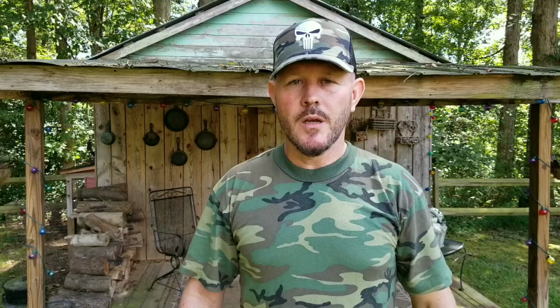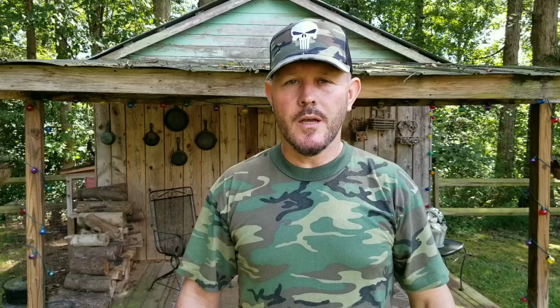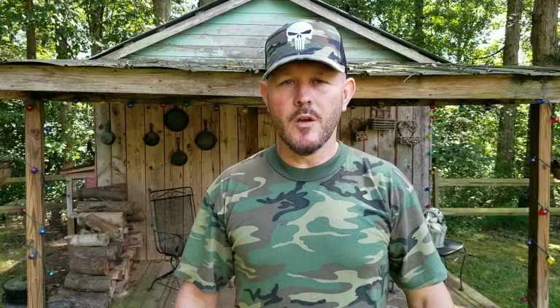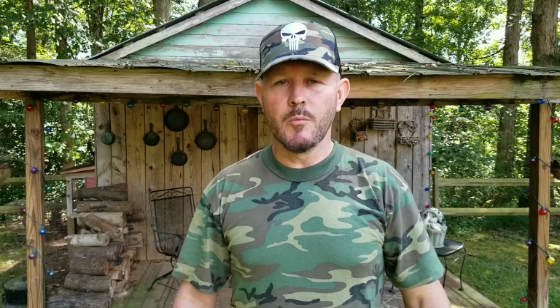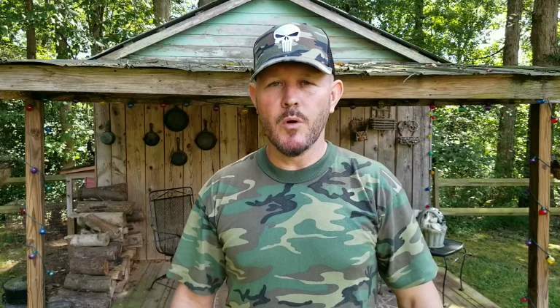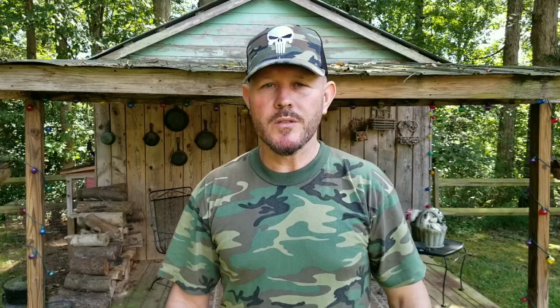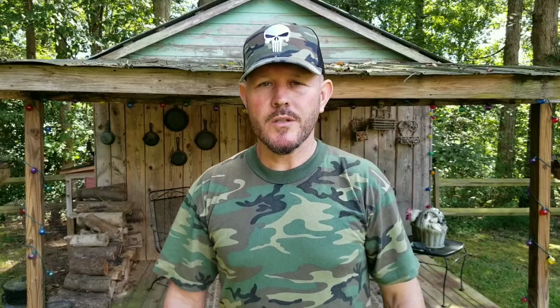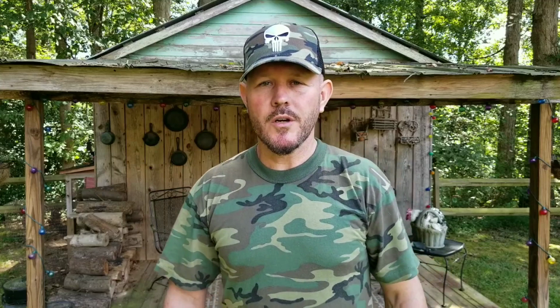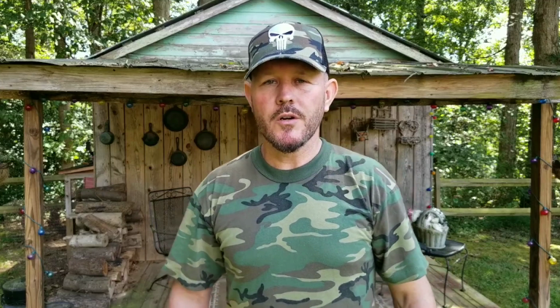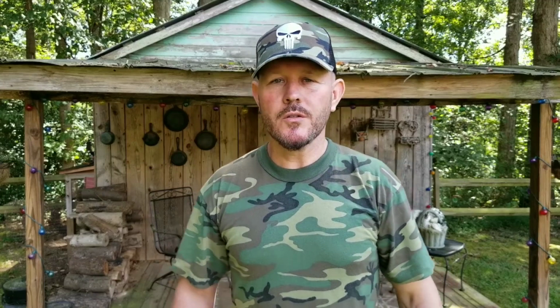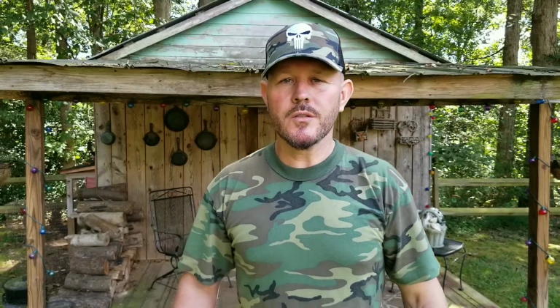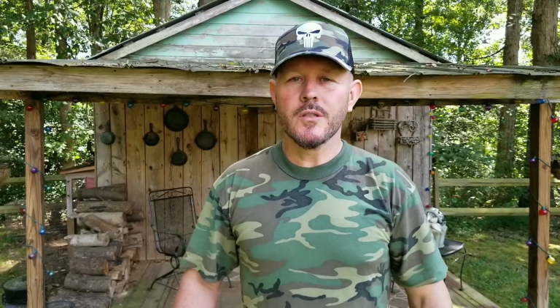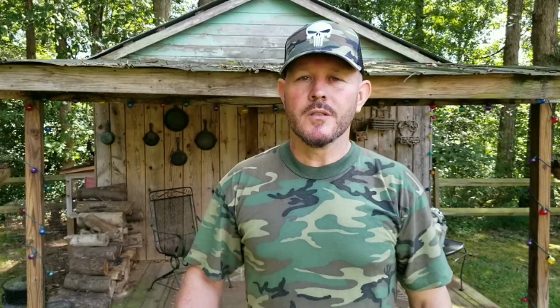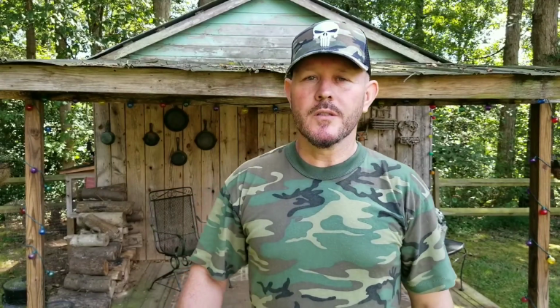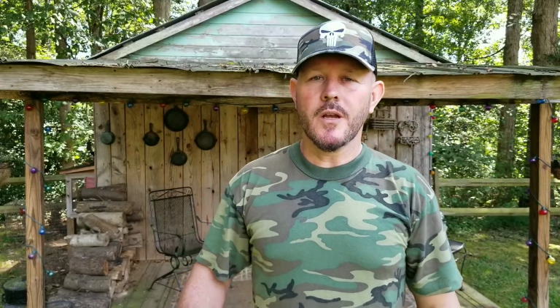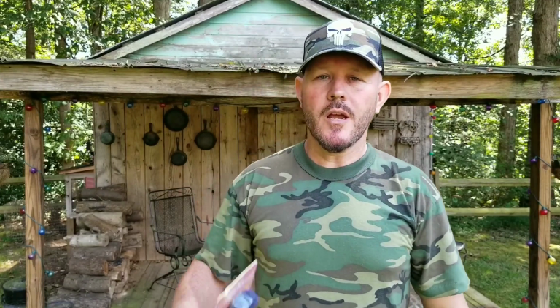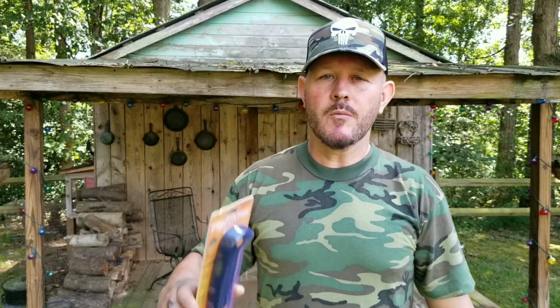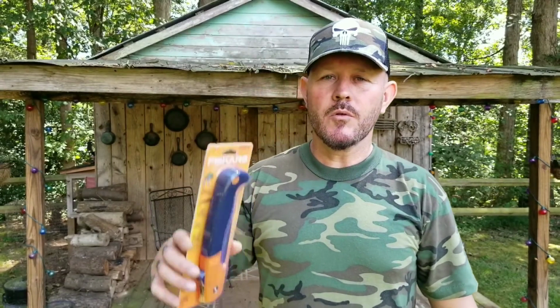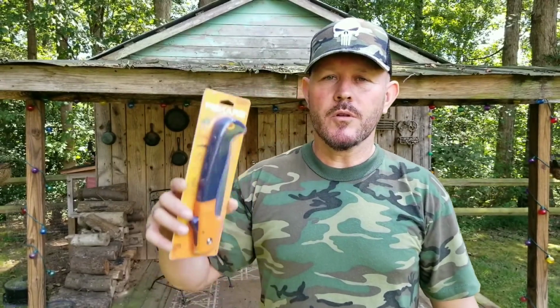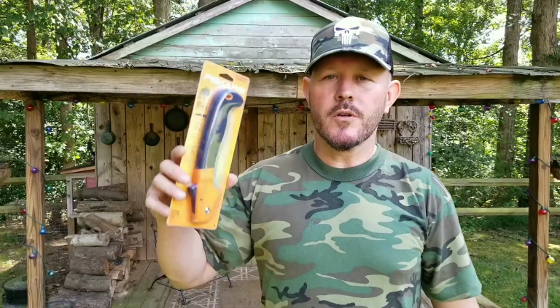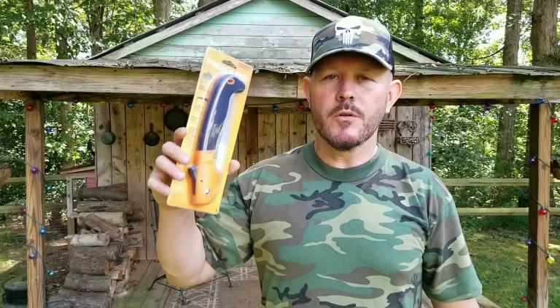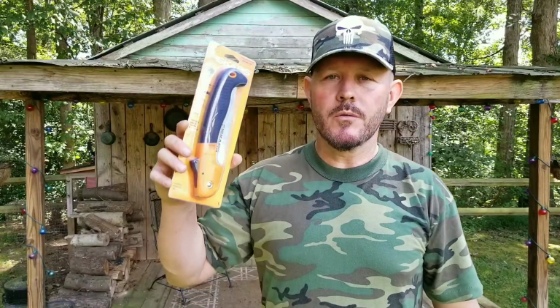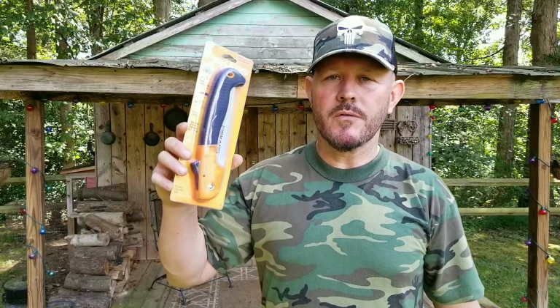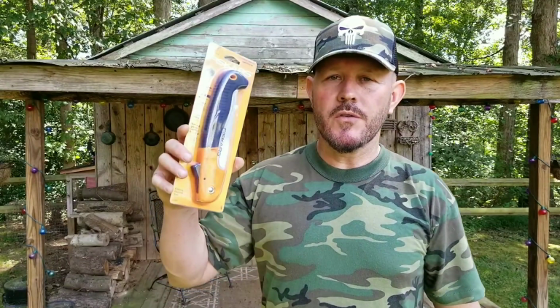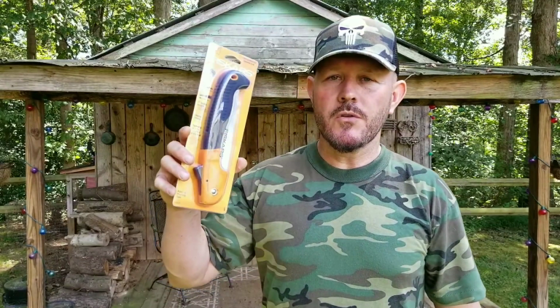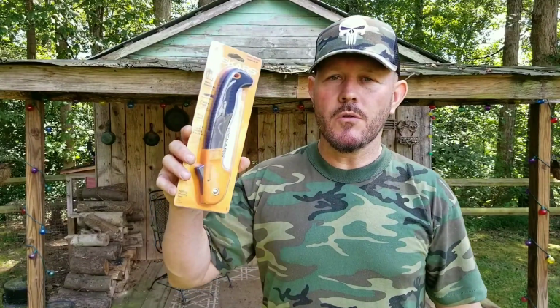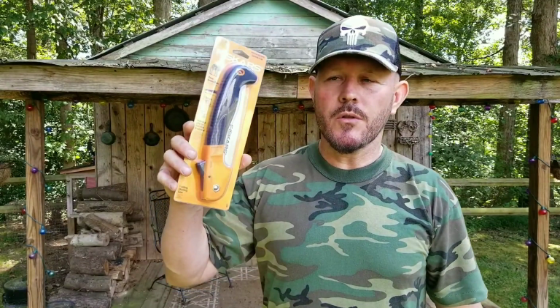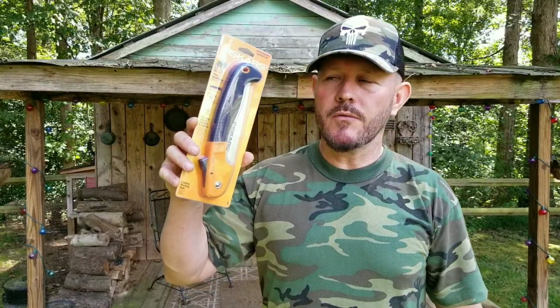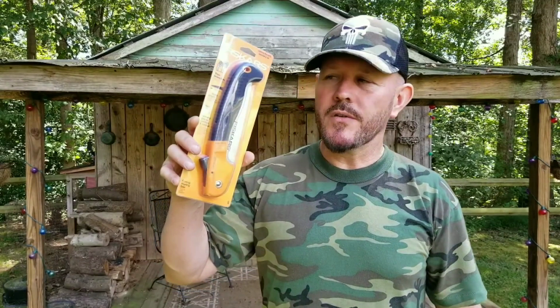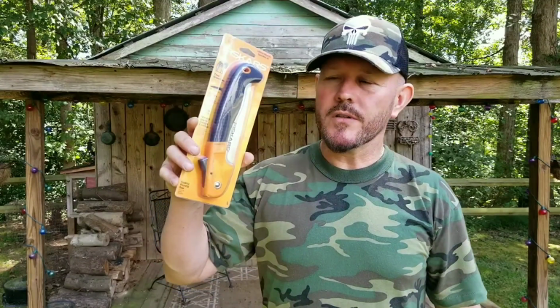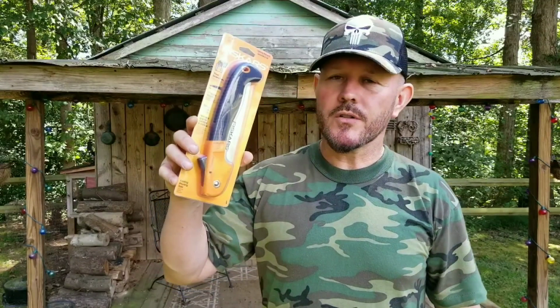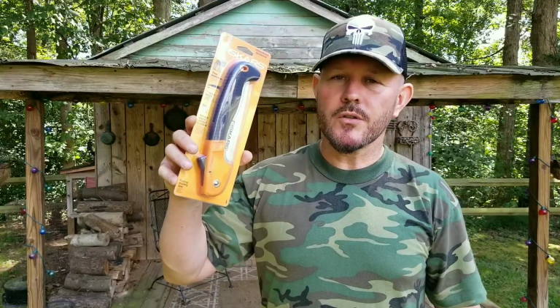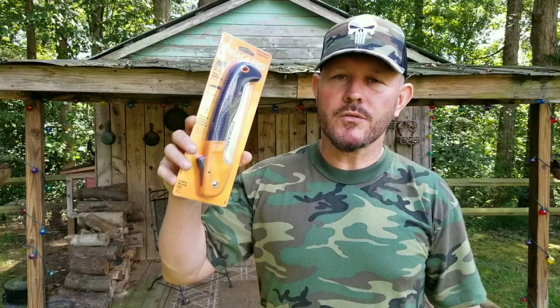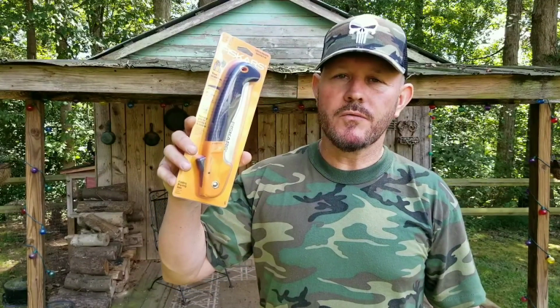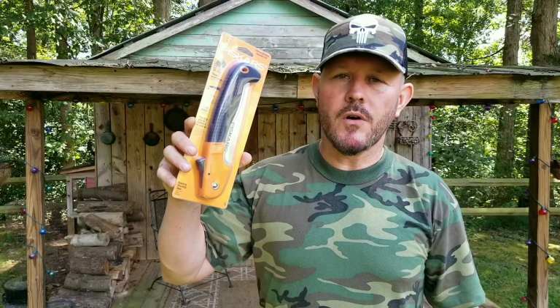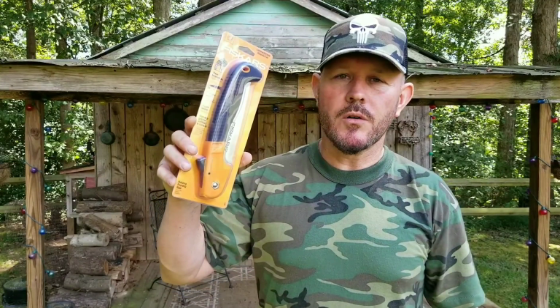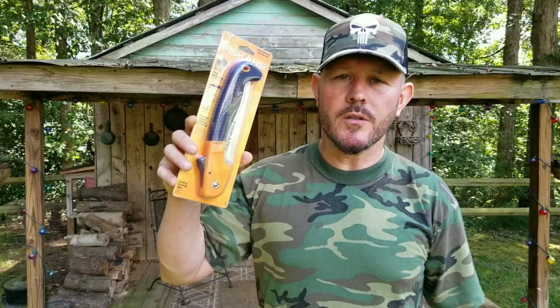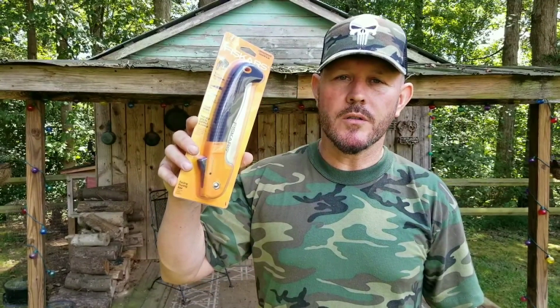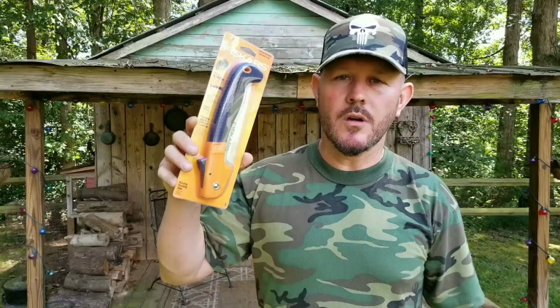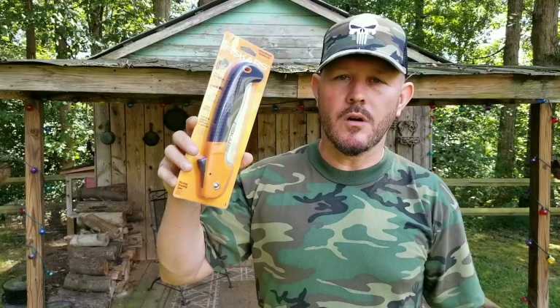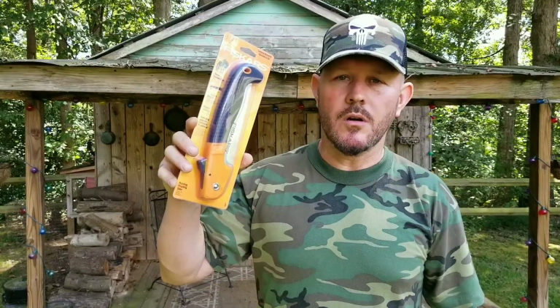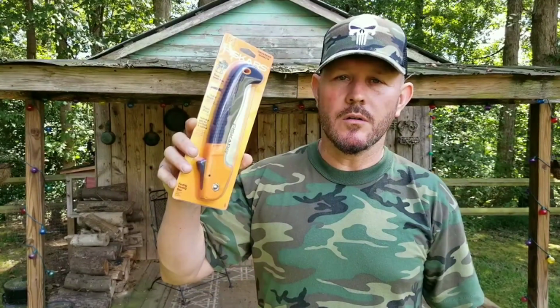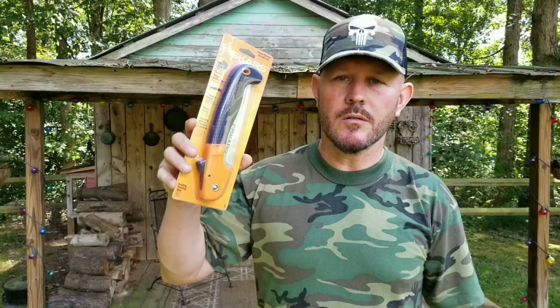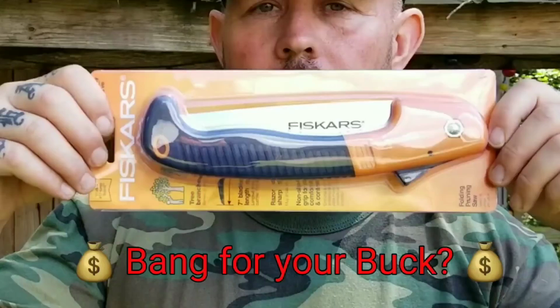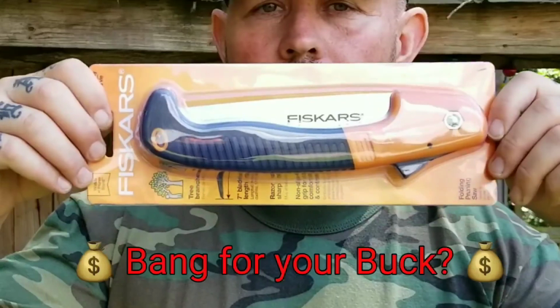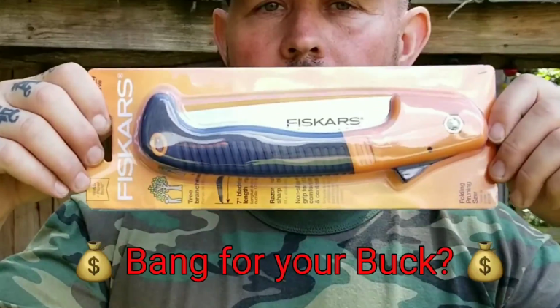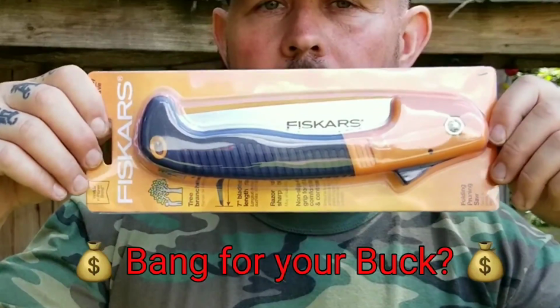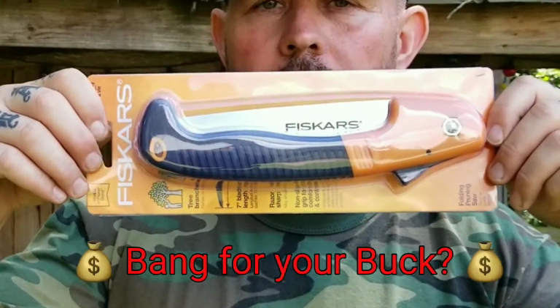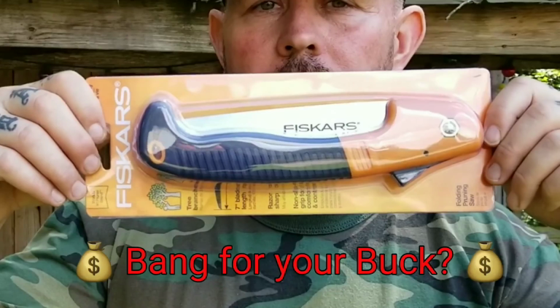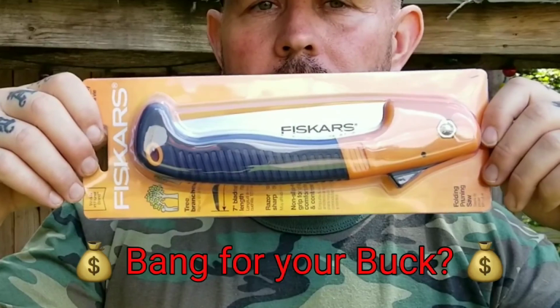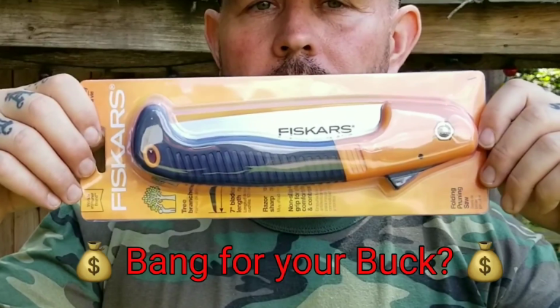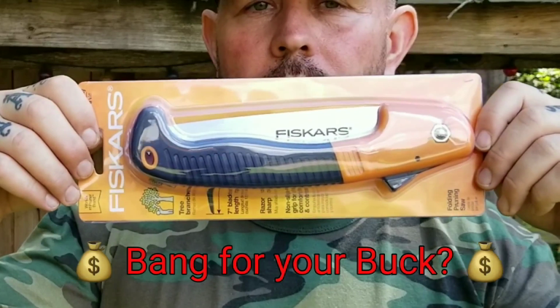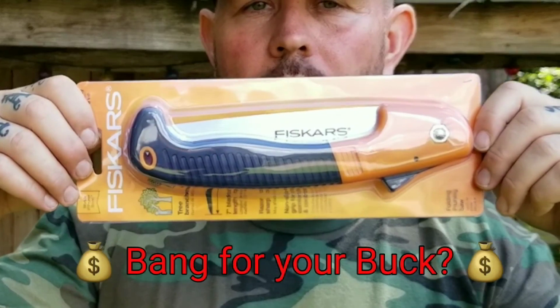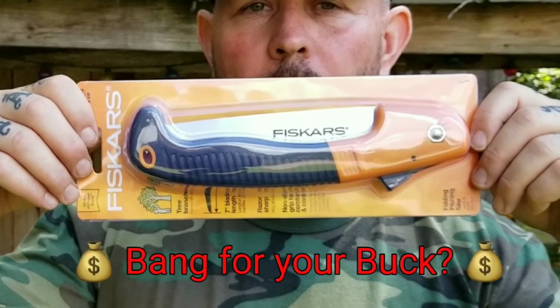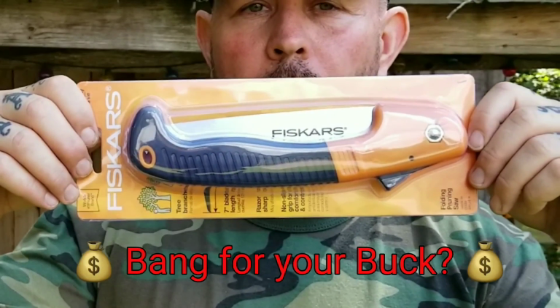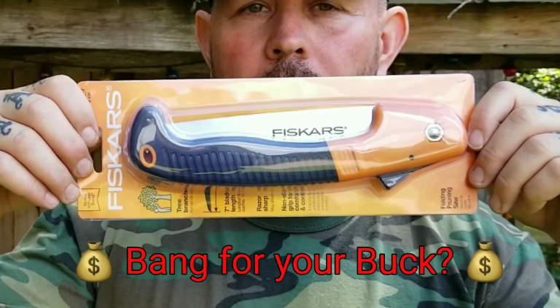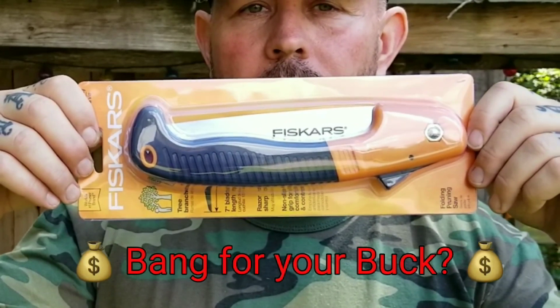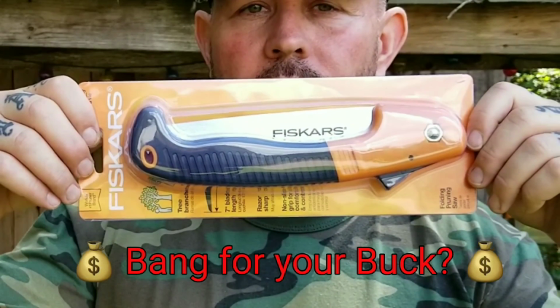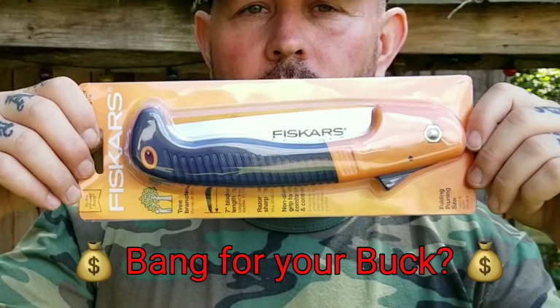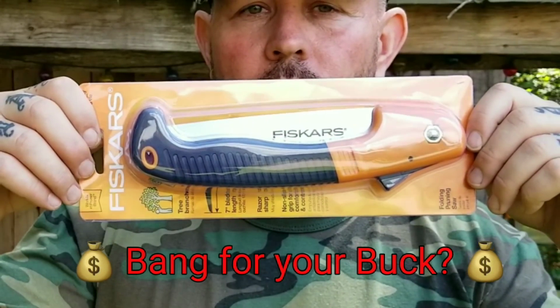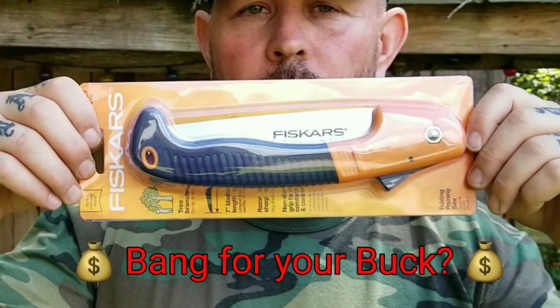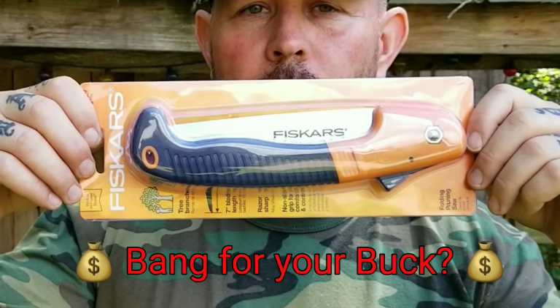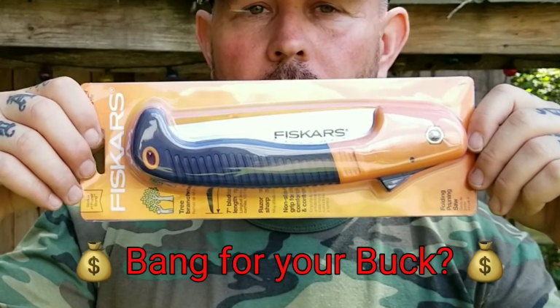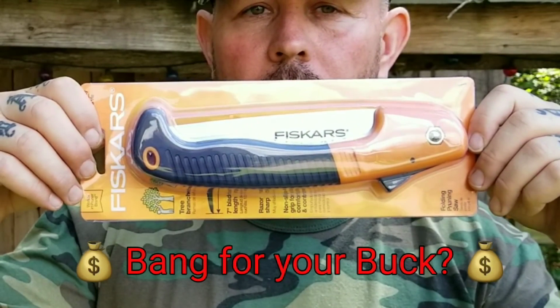Hello boys and girls. Today I'm going to do a review on the Fiskars folding saw. Is it a bang for your buck?